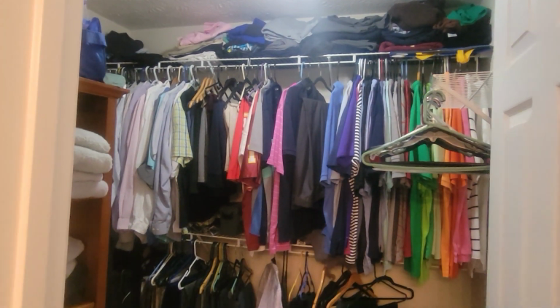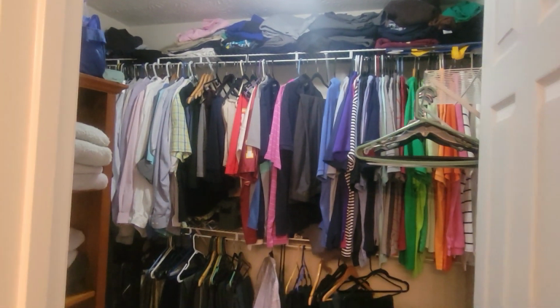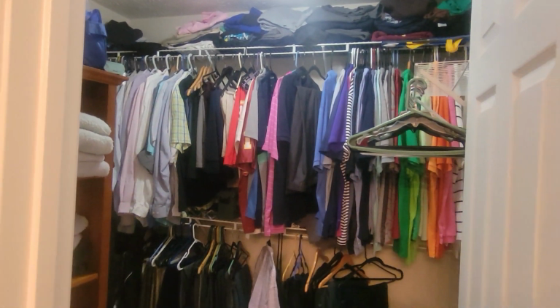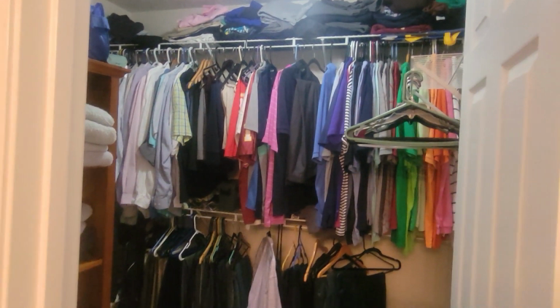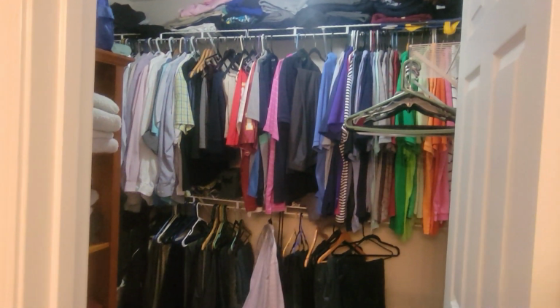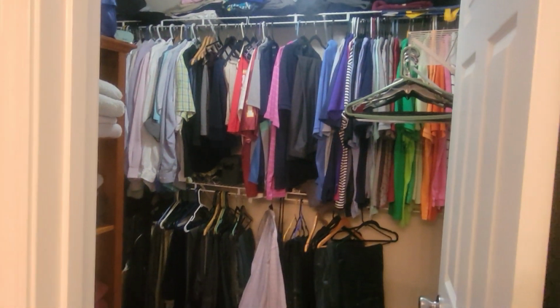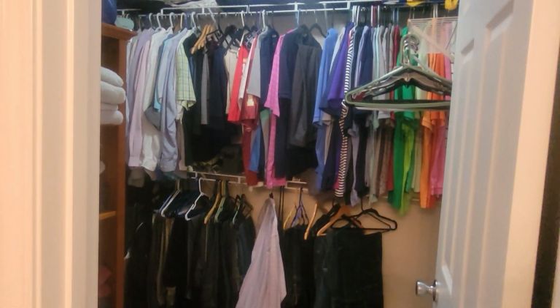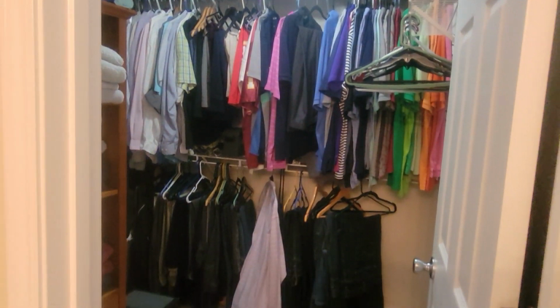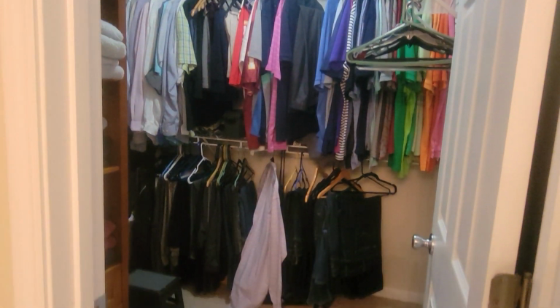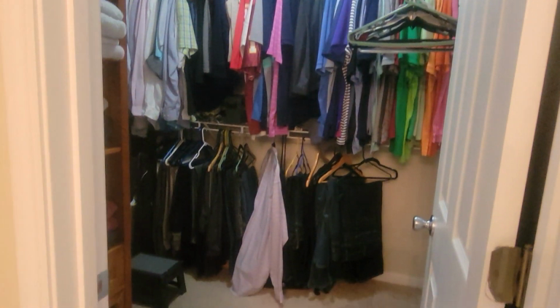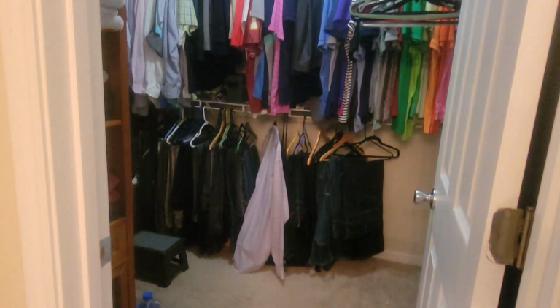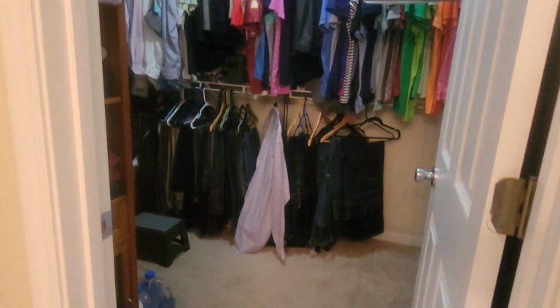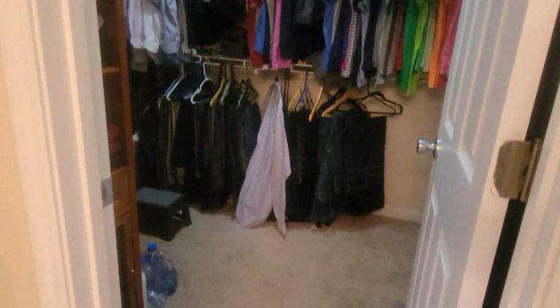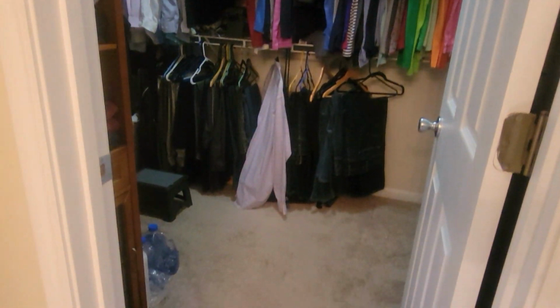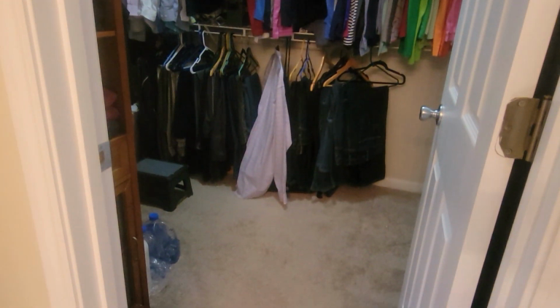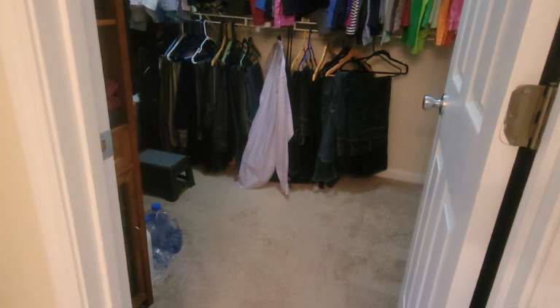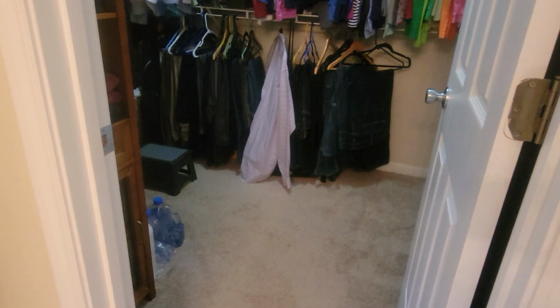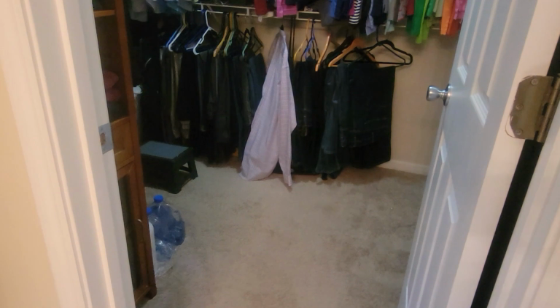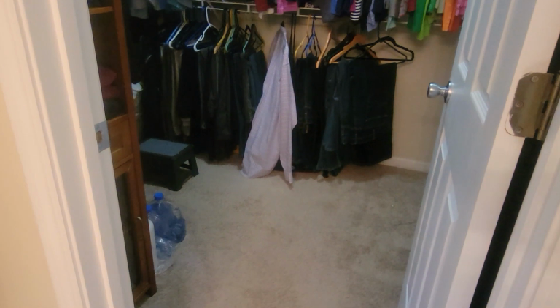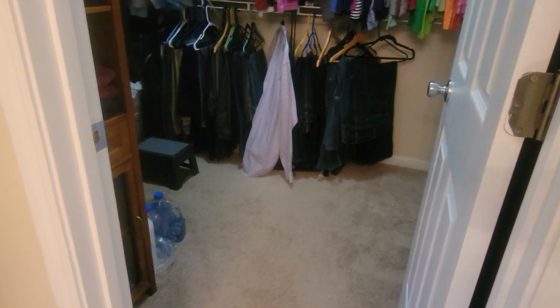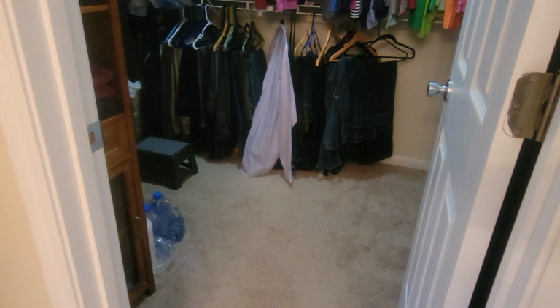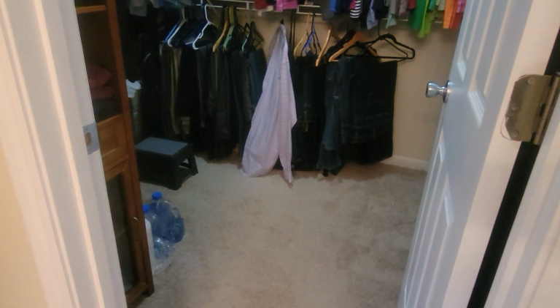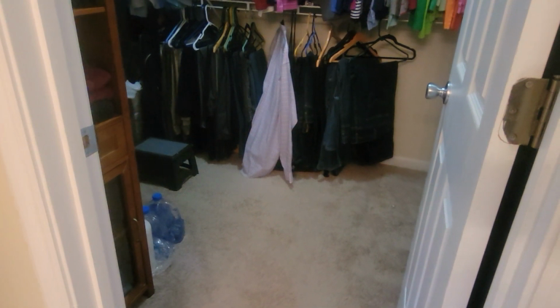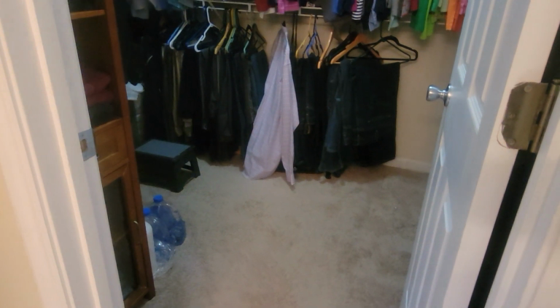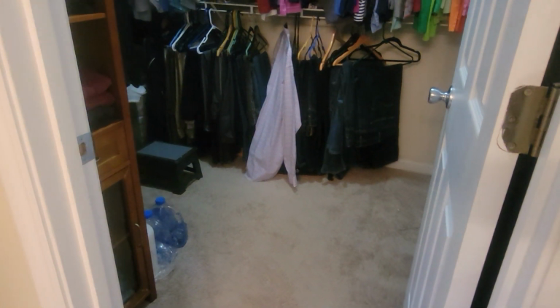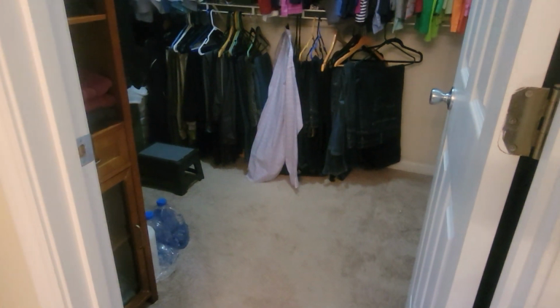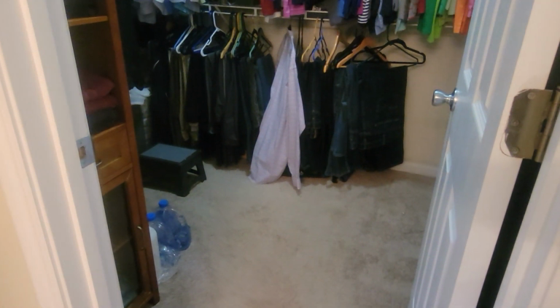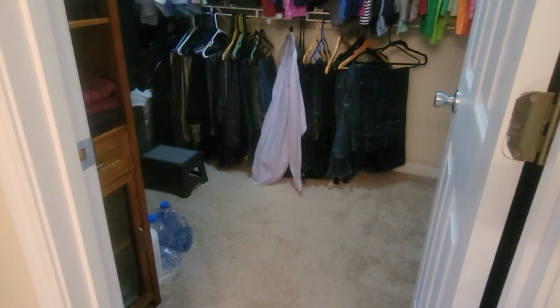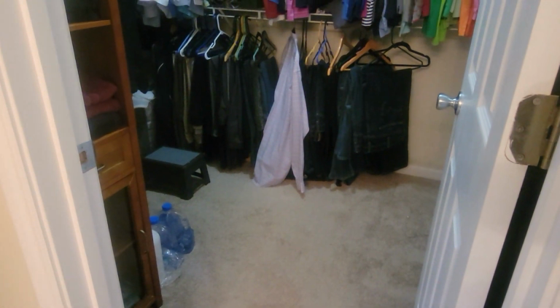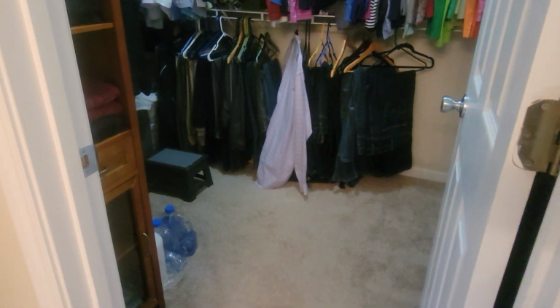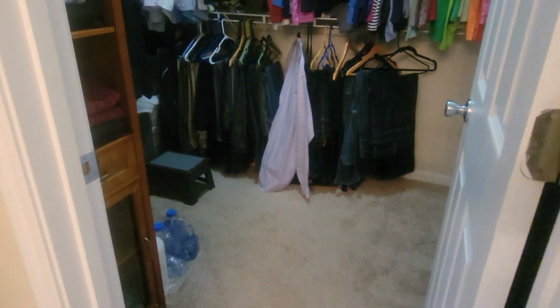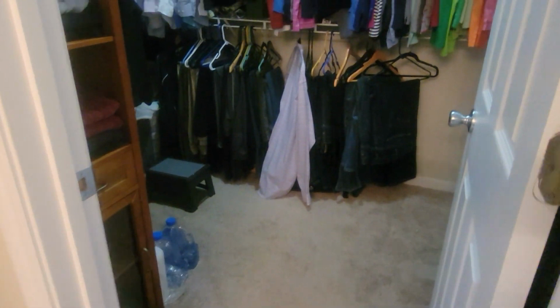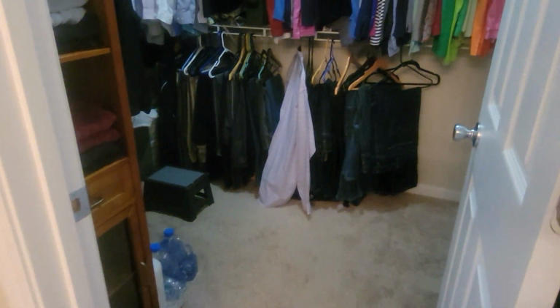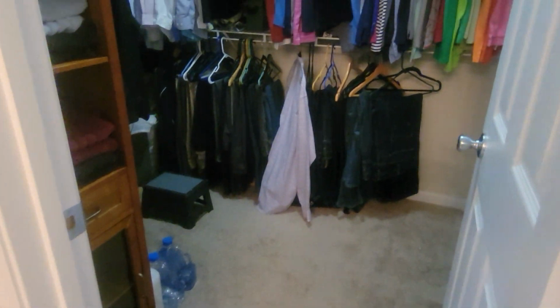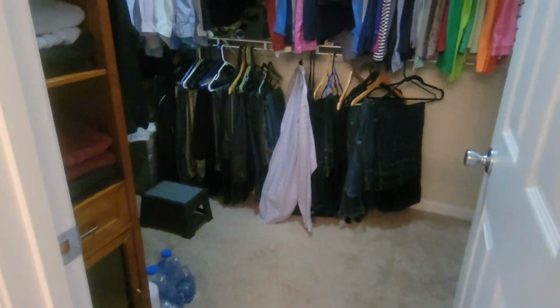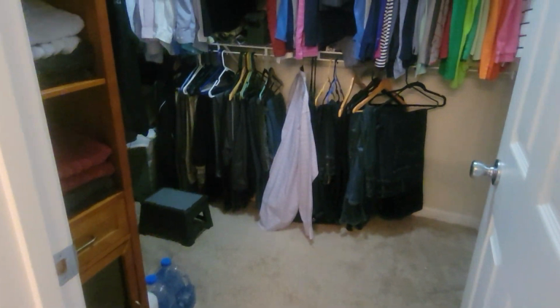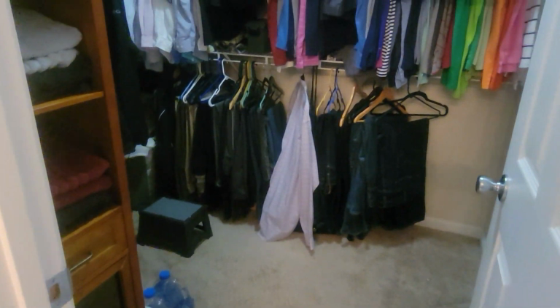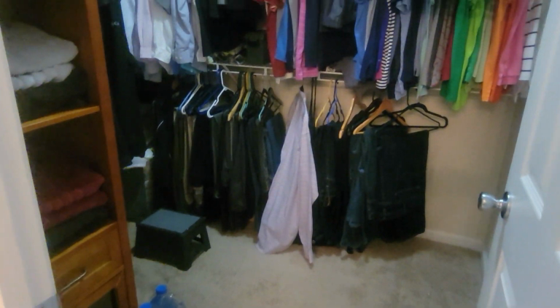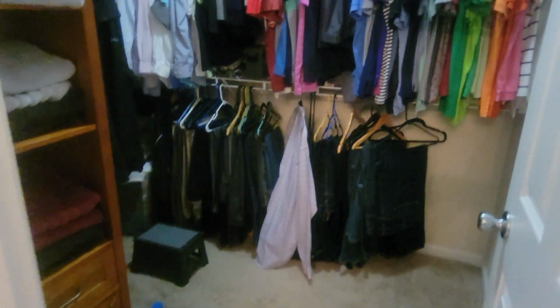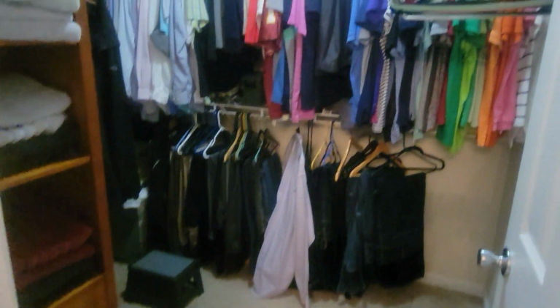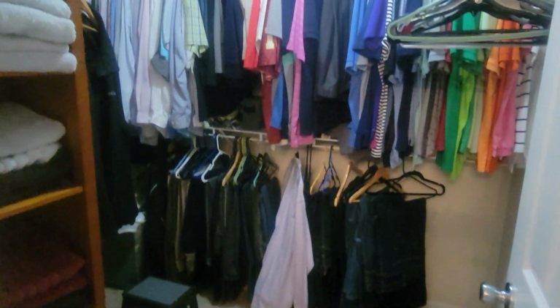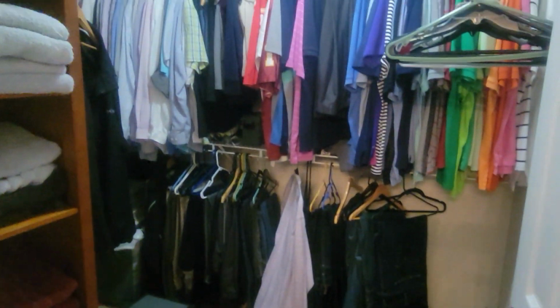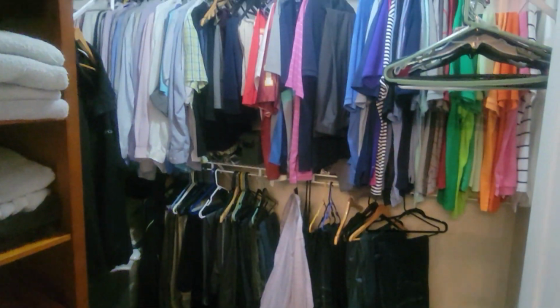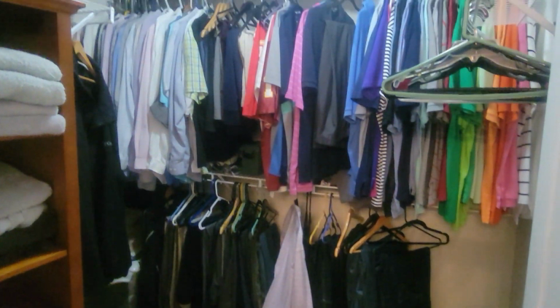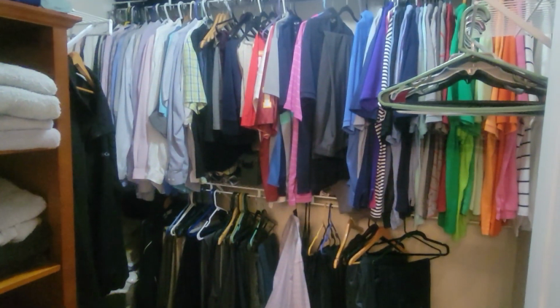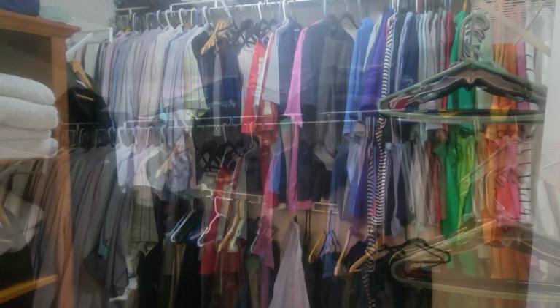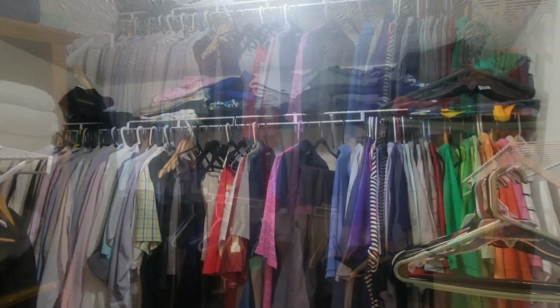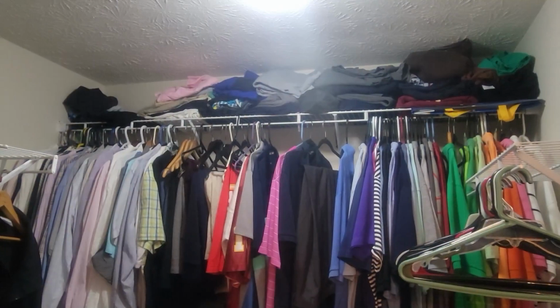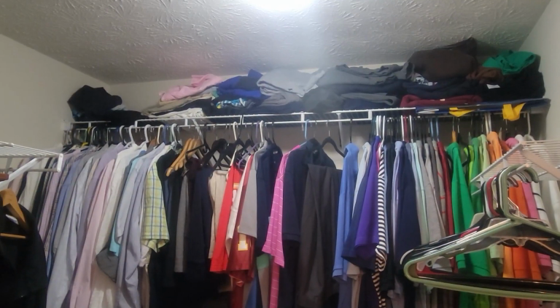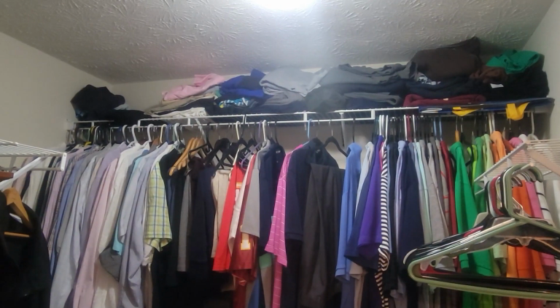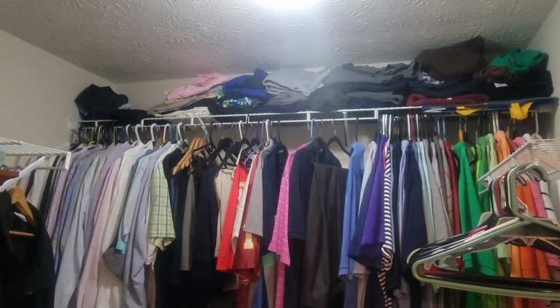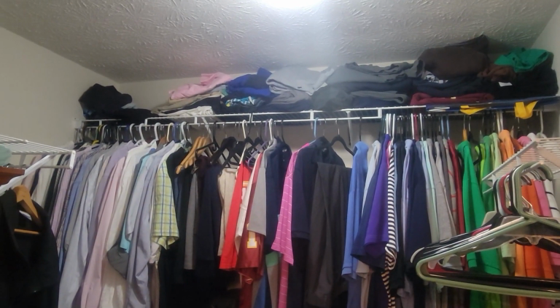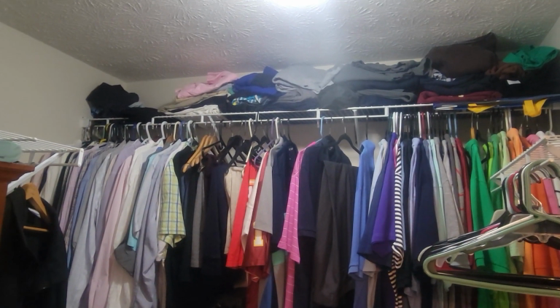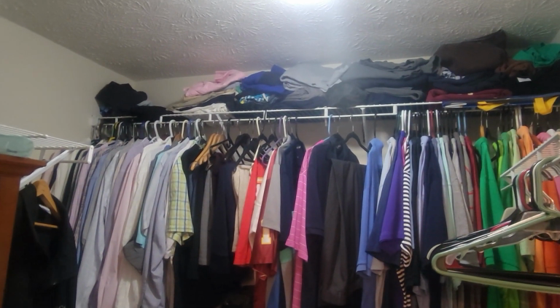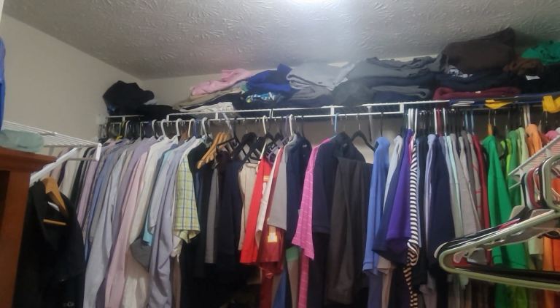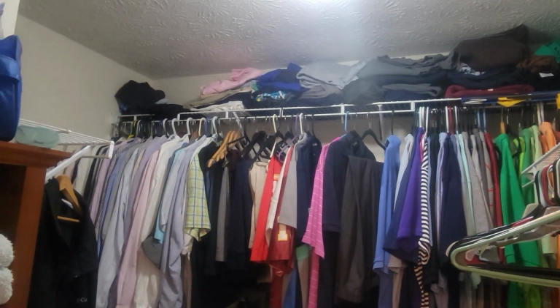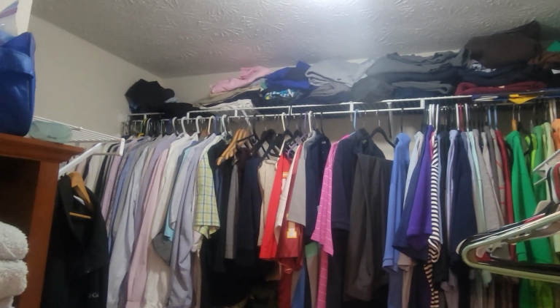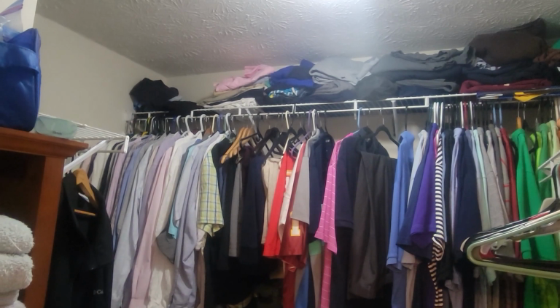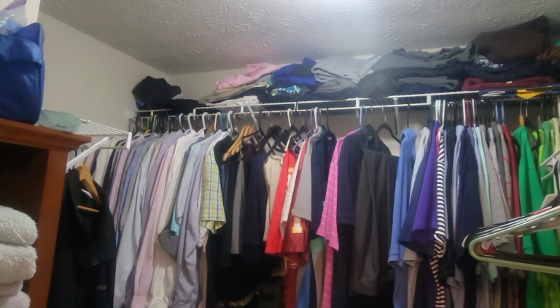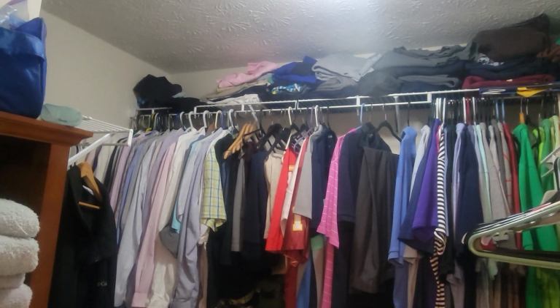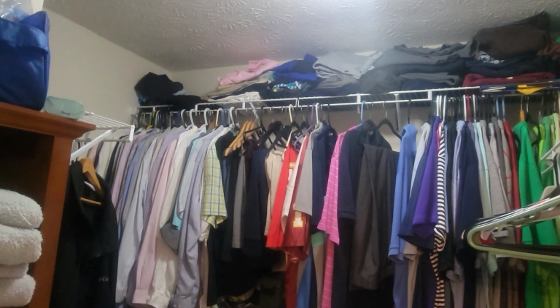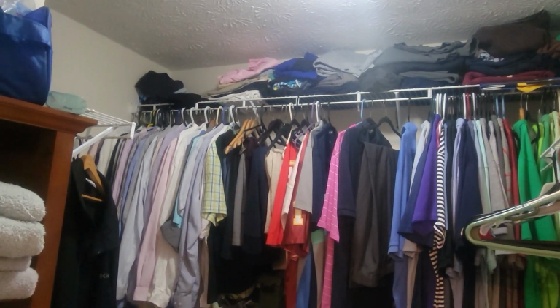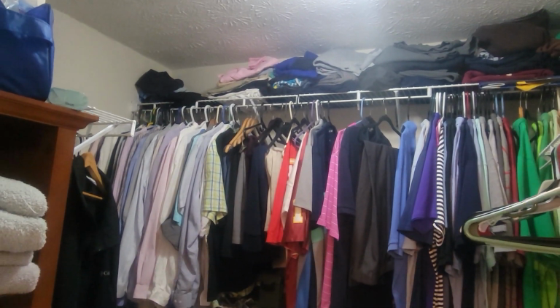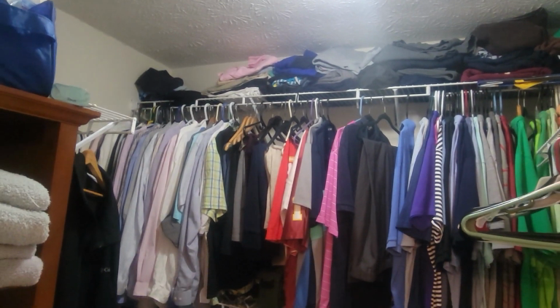Hey fam, it's Southern Girl Chantelle LeVette and welcome to our reno journey of our 25-year-old home. You're about to watch us empty the closet.